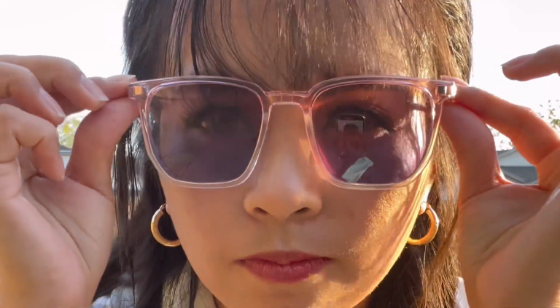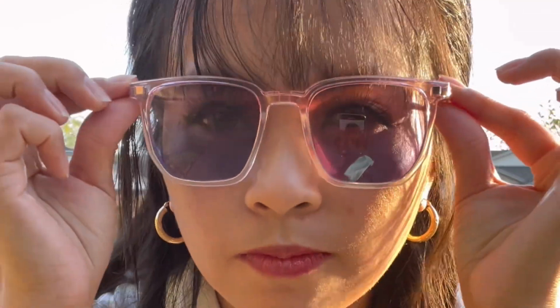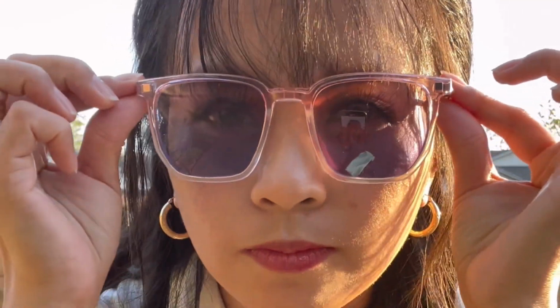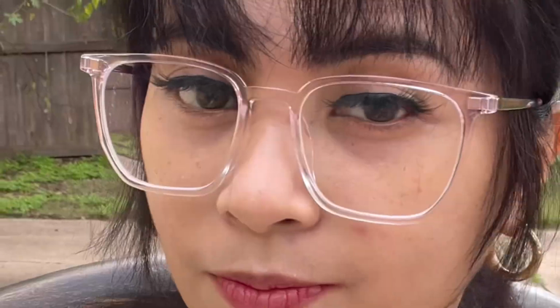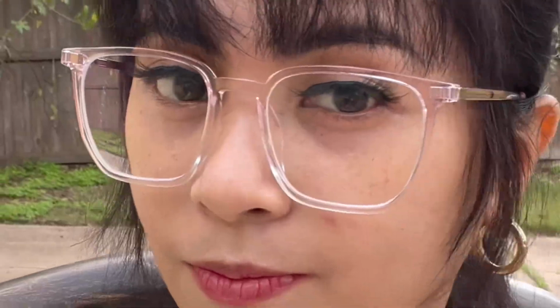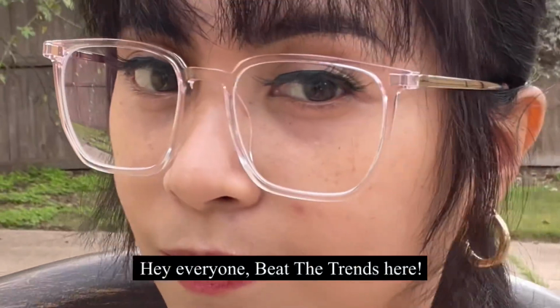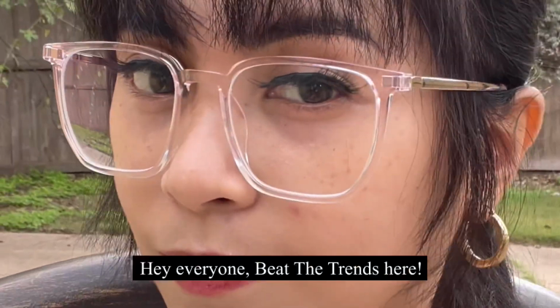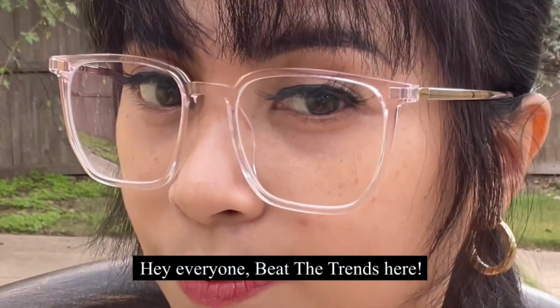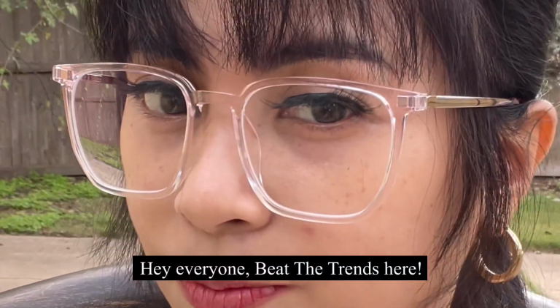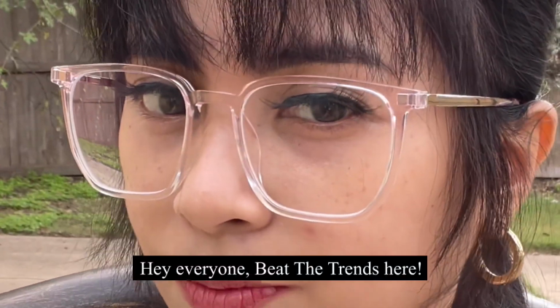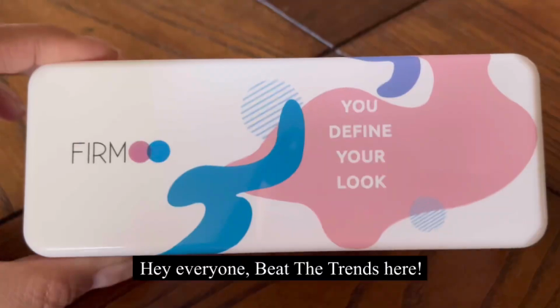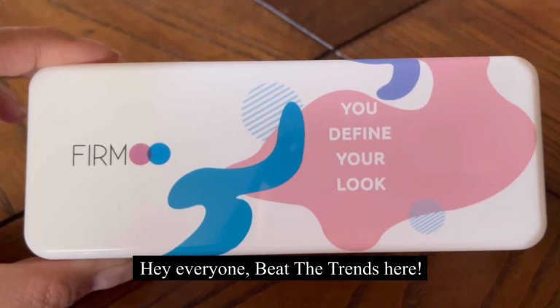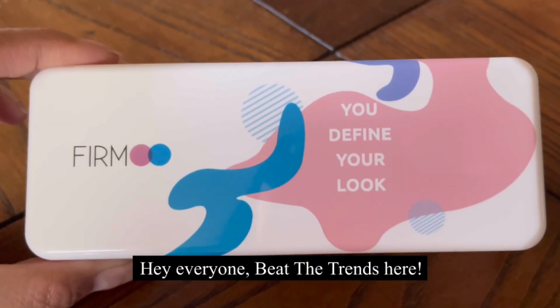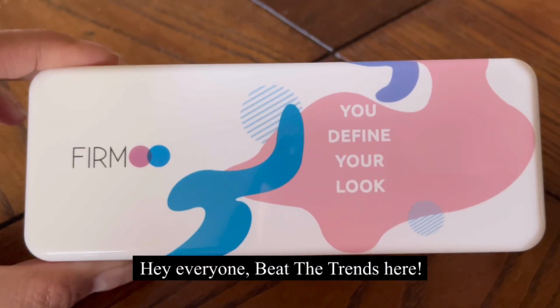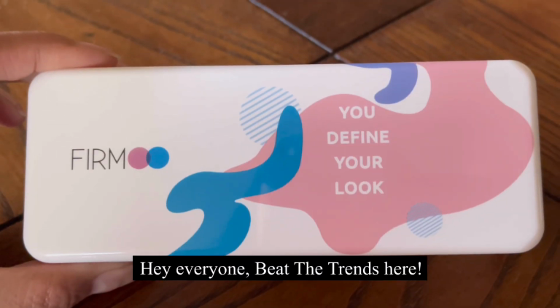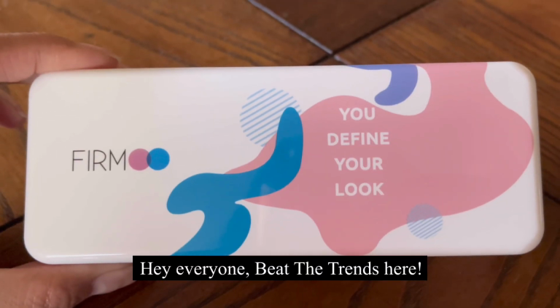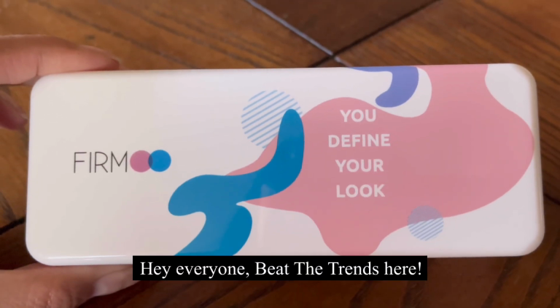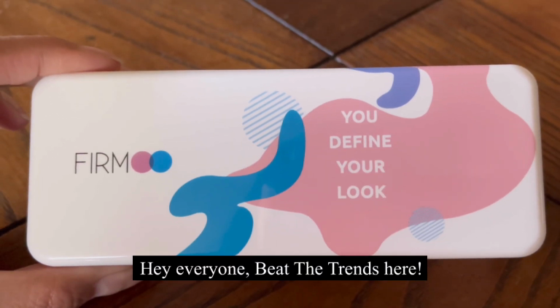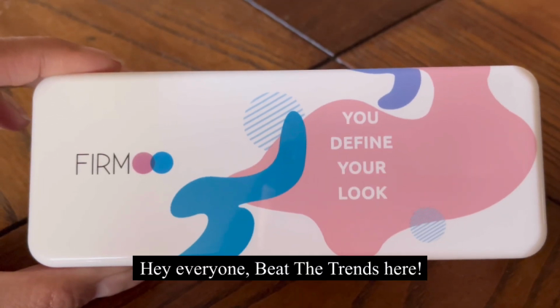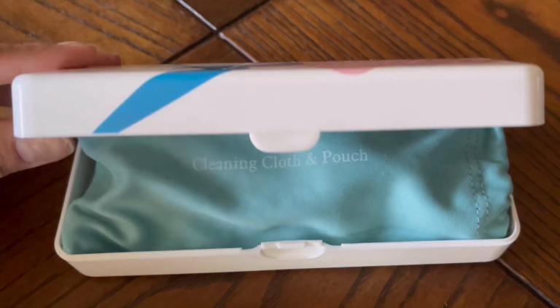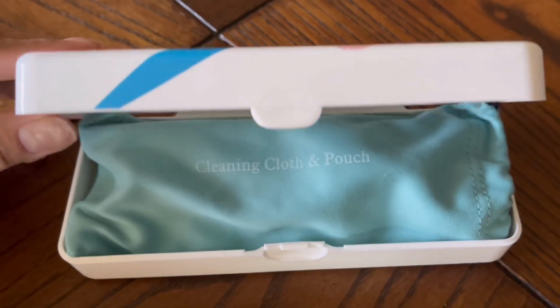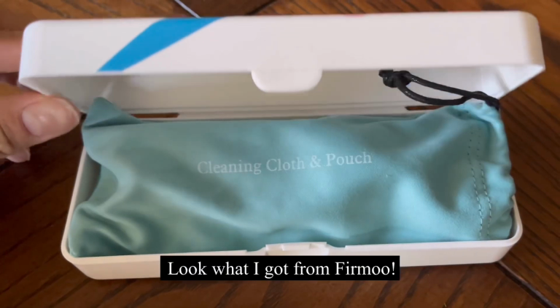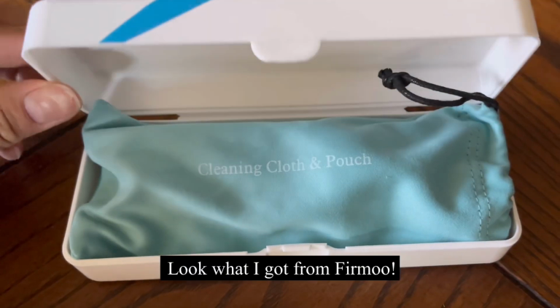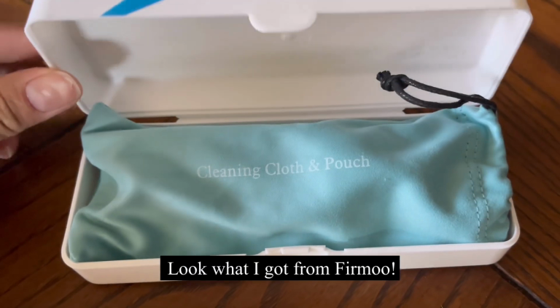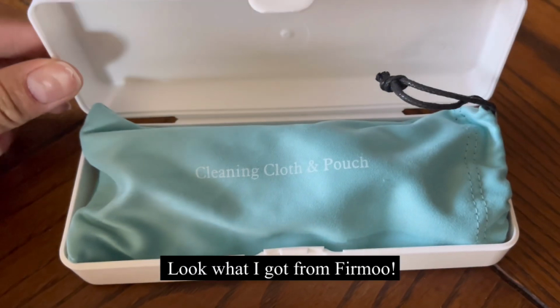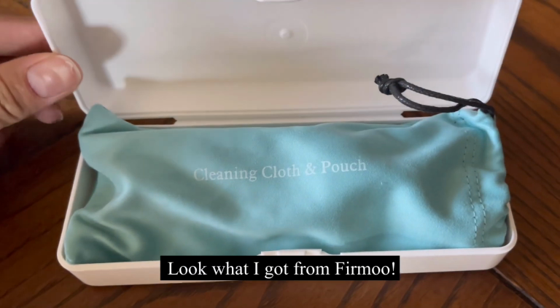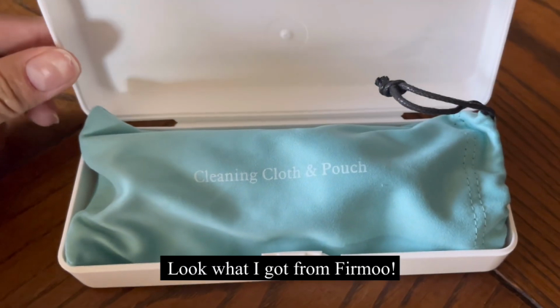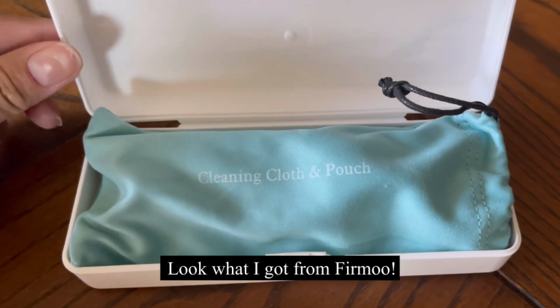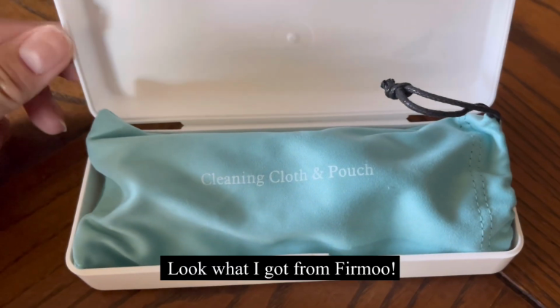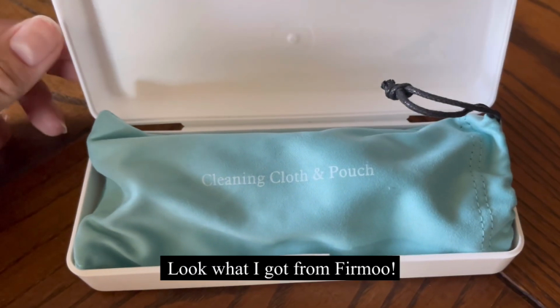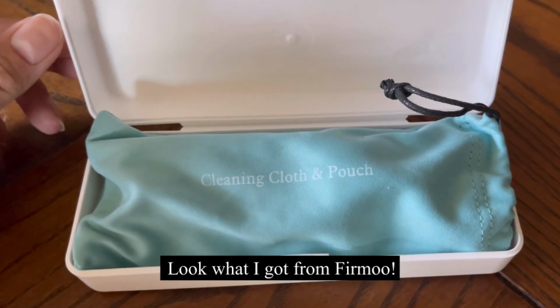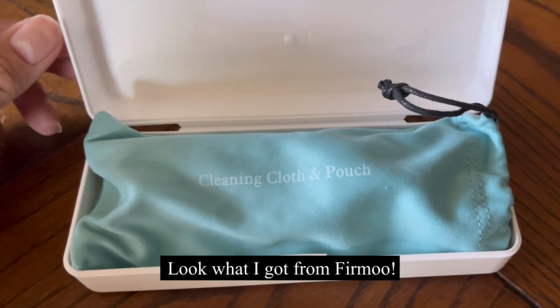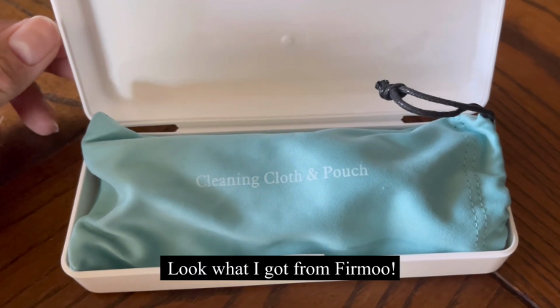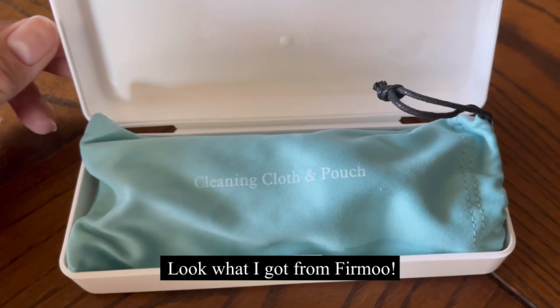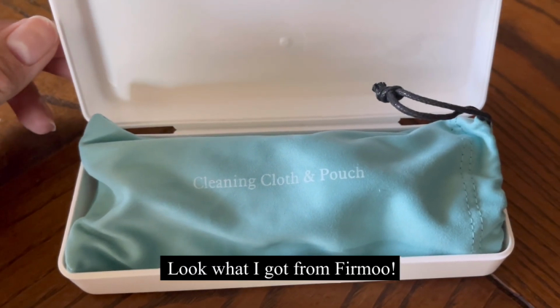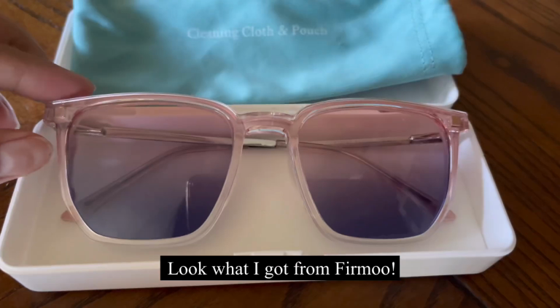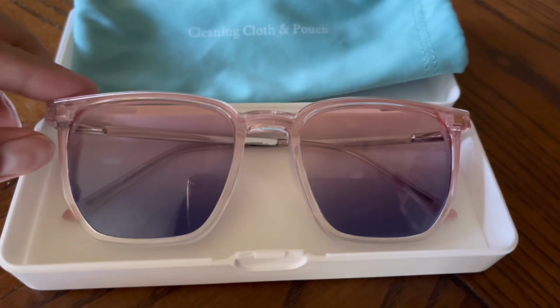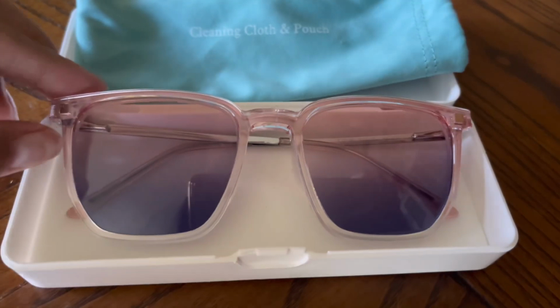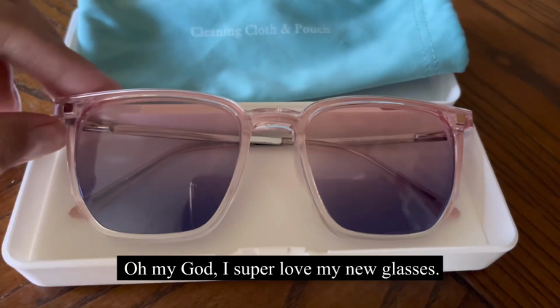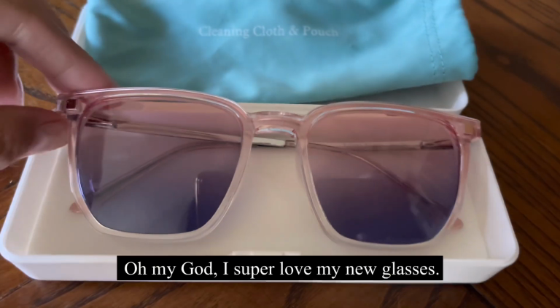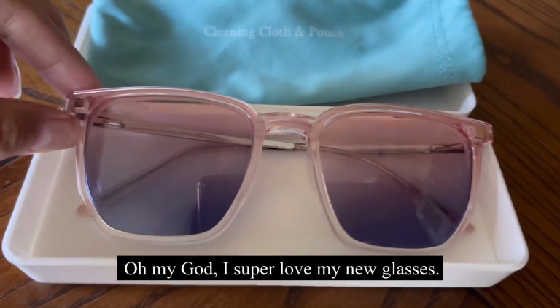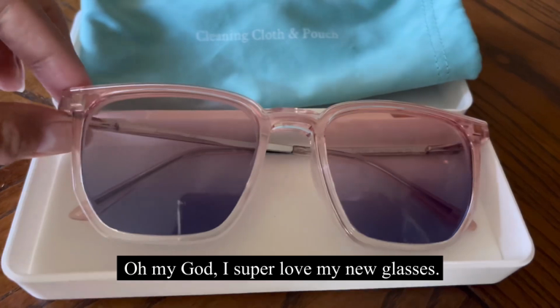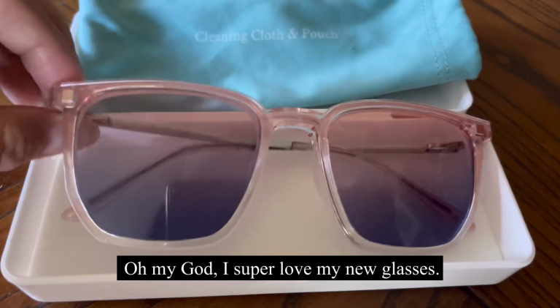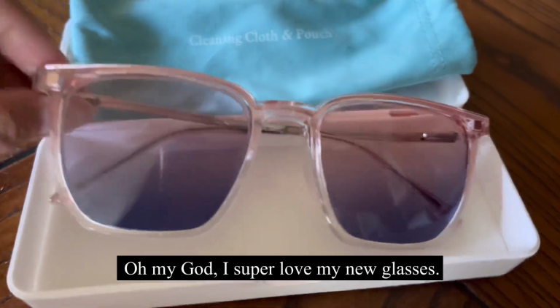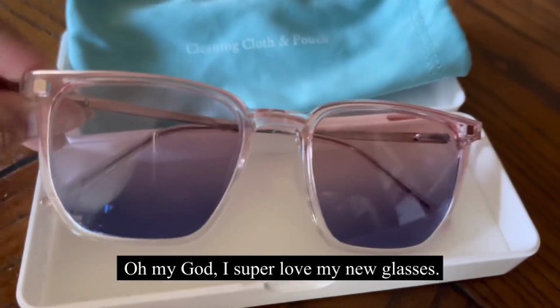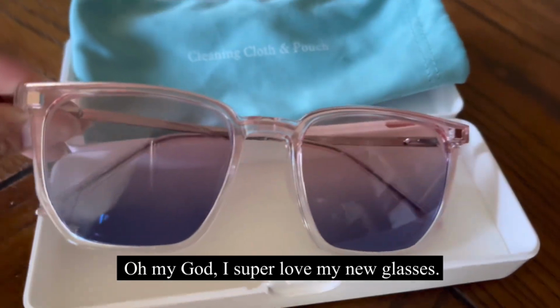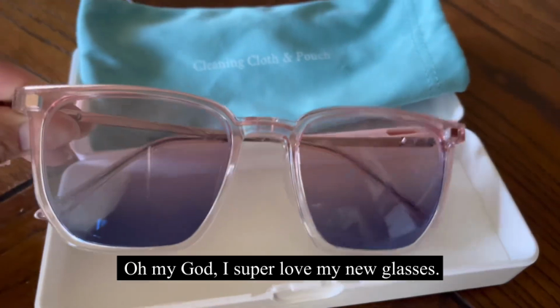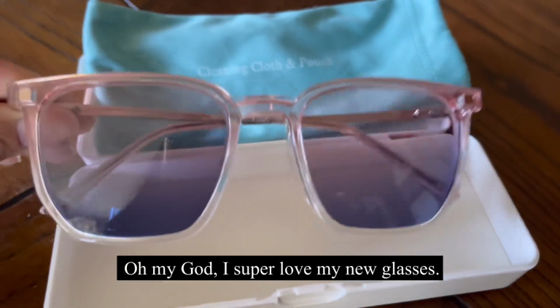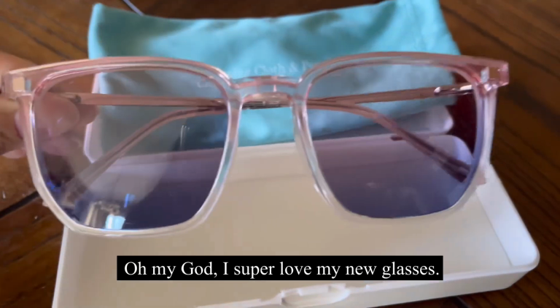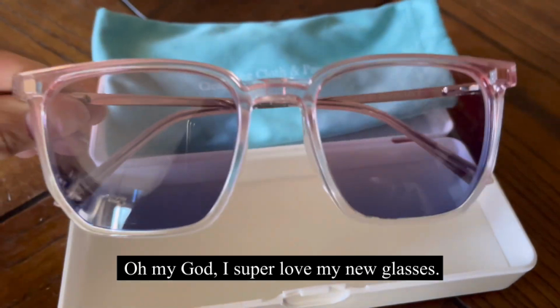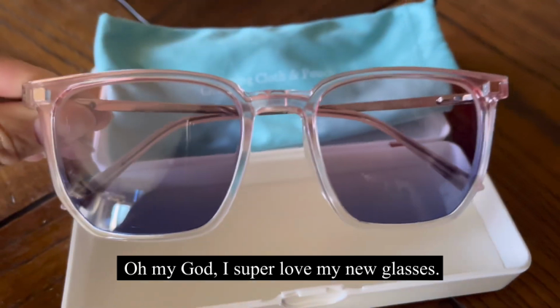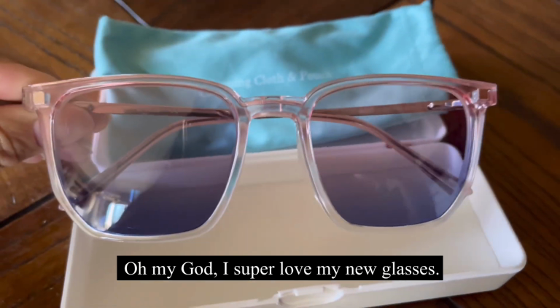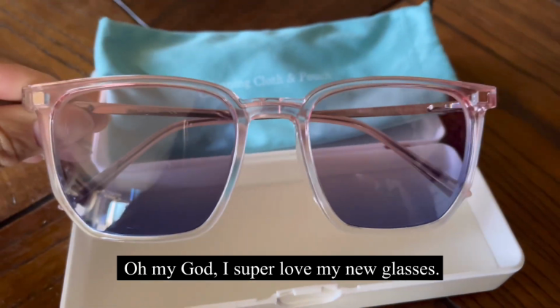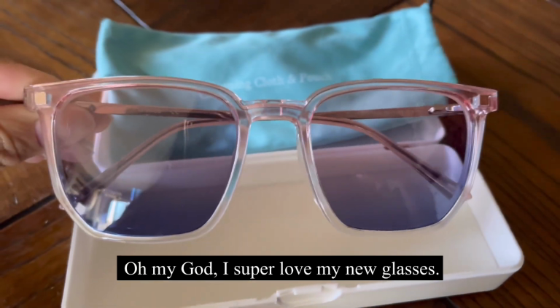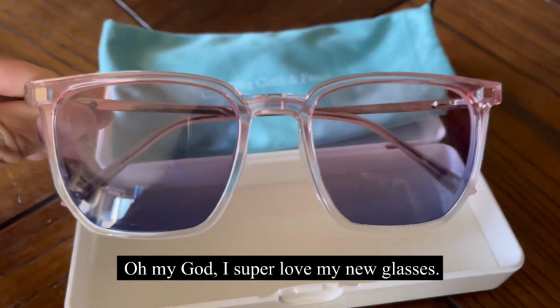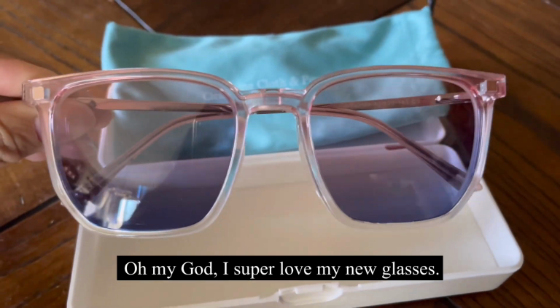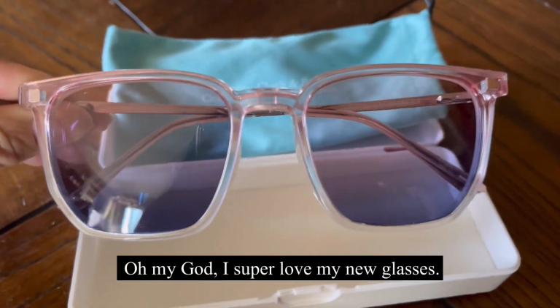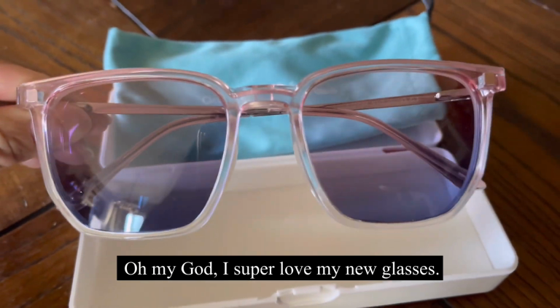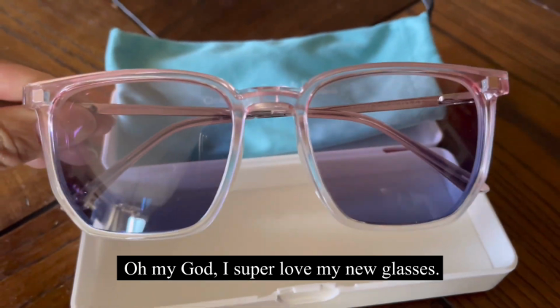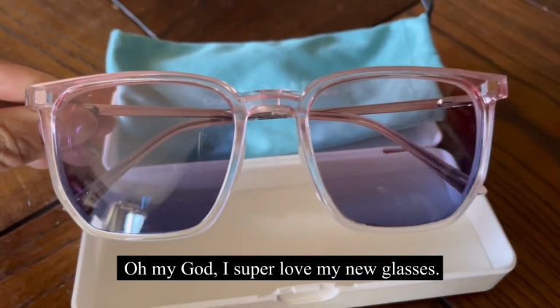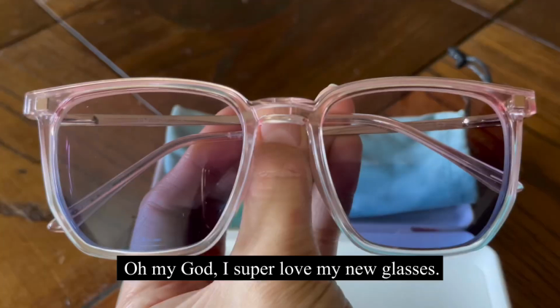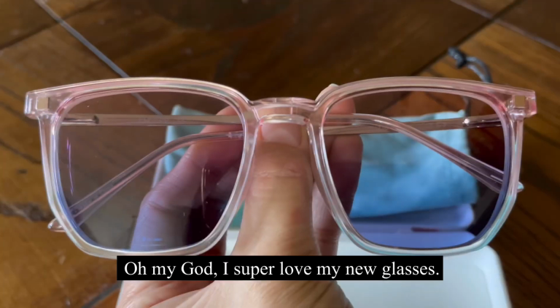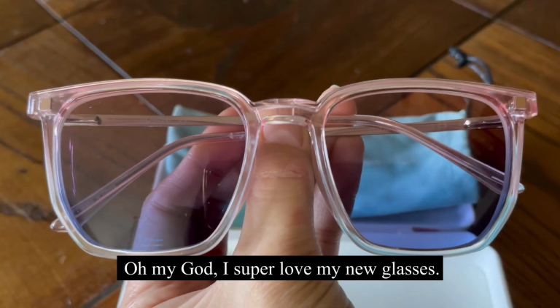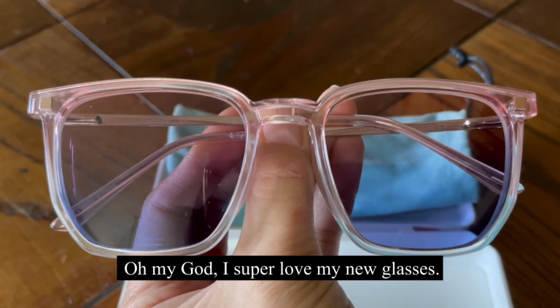Hey everyone, Betetrans here. Look what I got from Fermo. Oh my god, I super love my nude glasses.